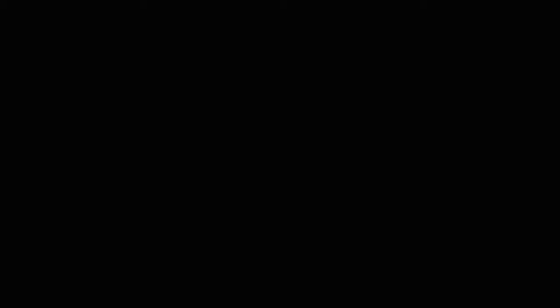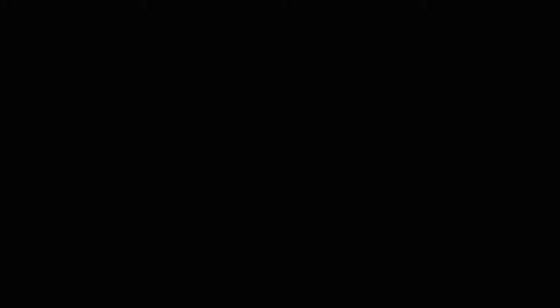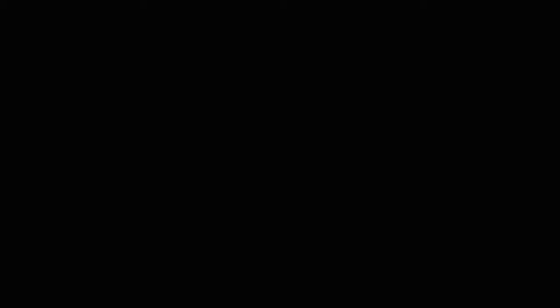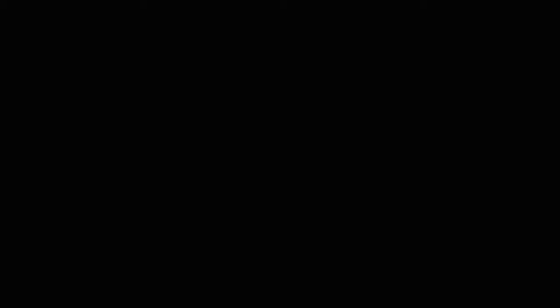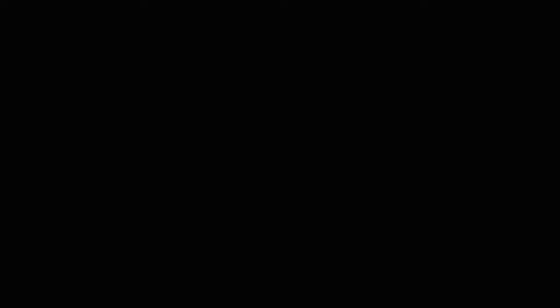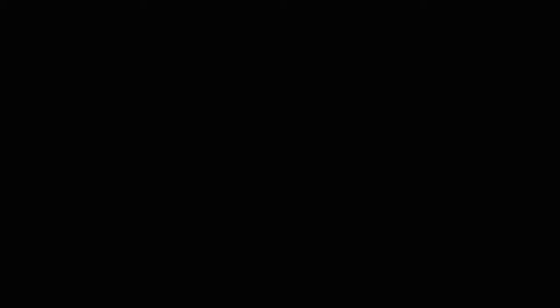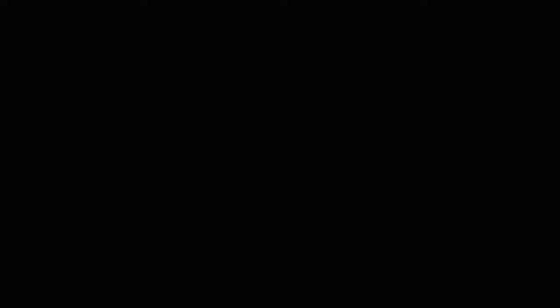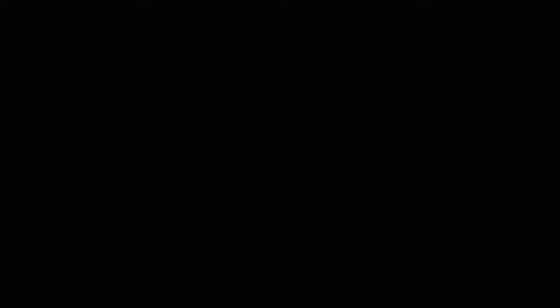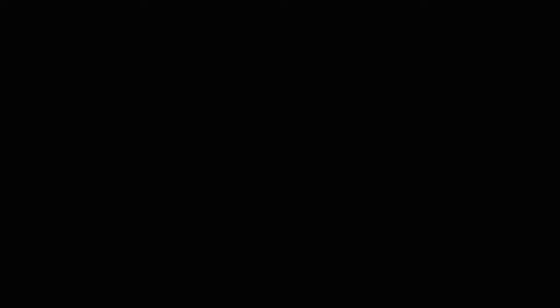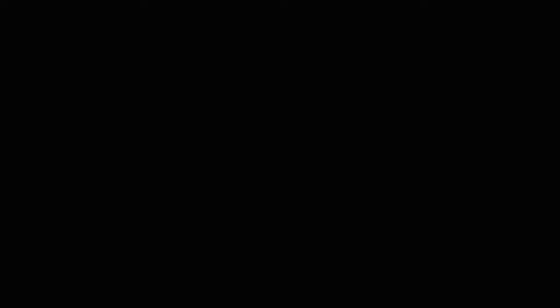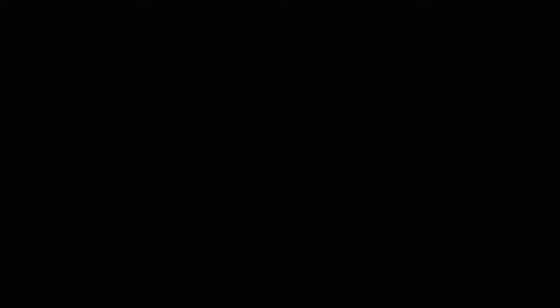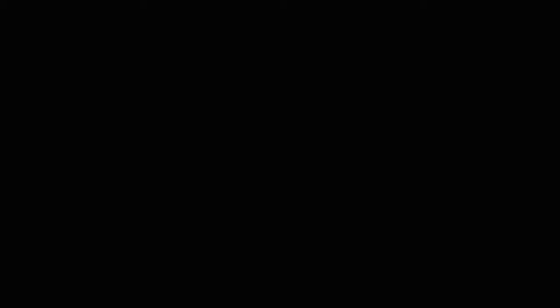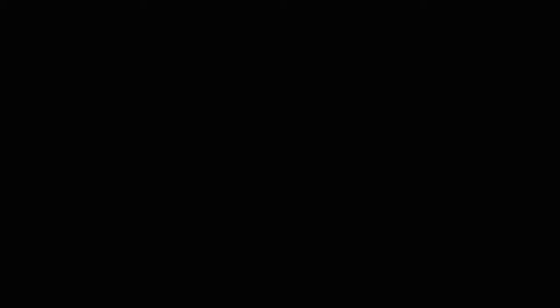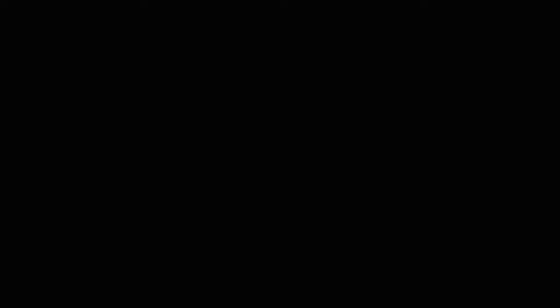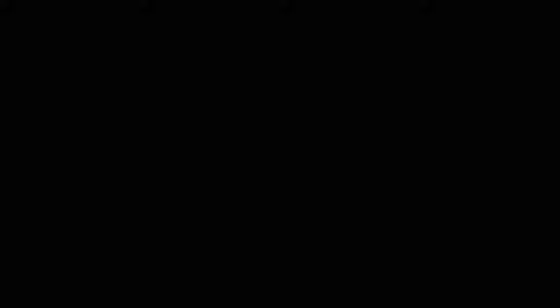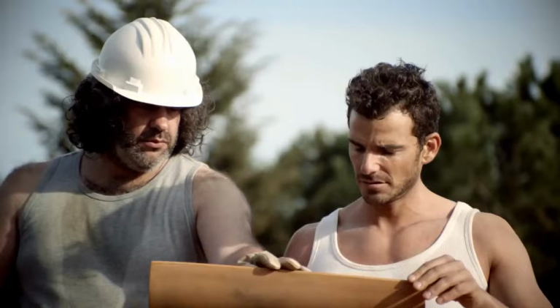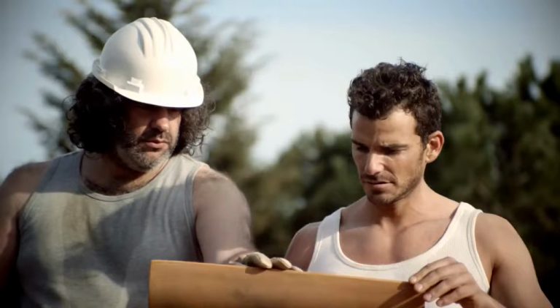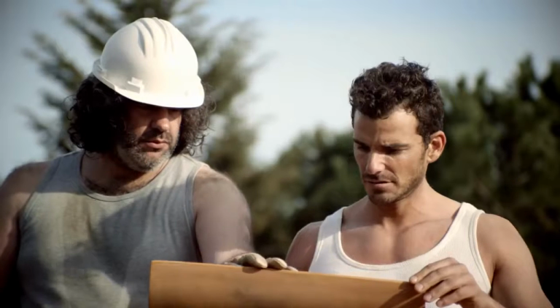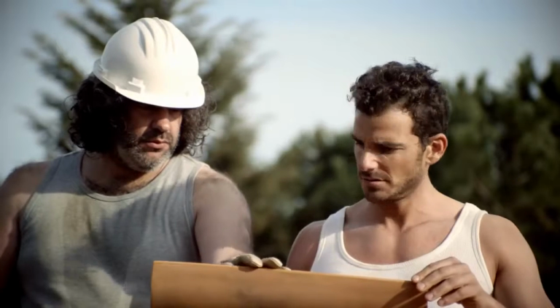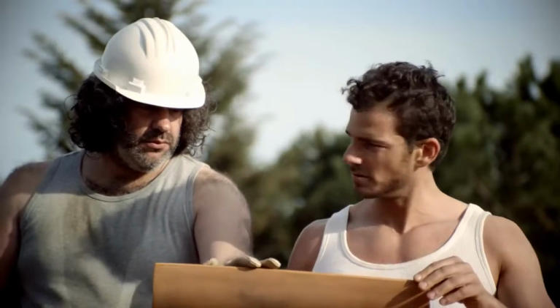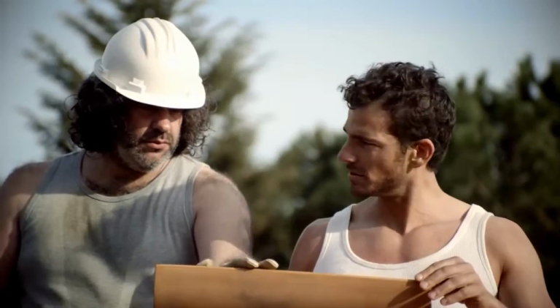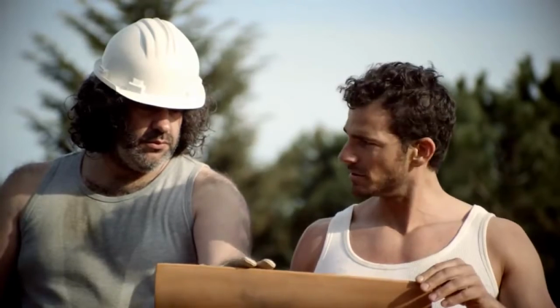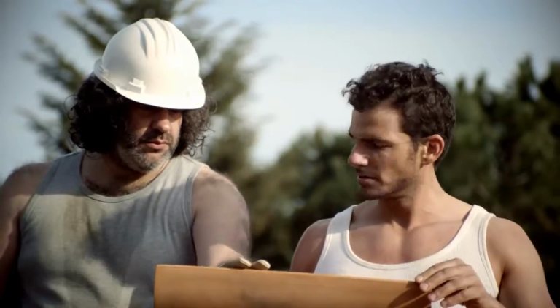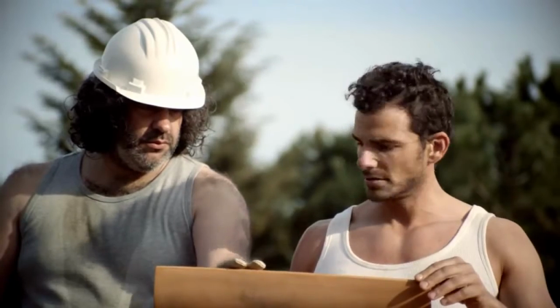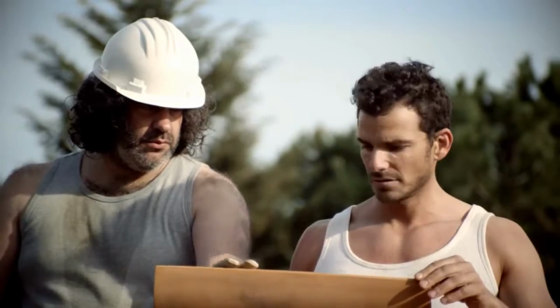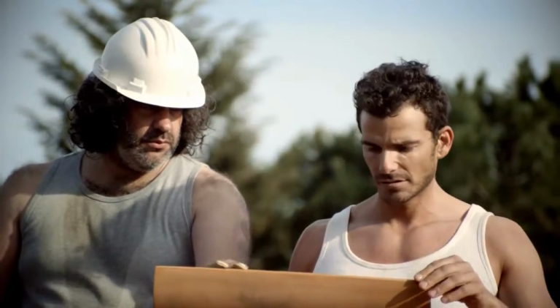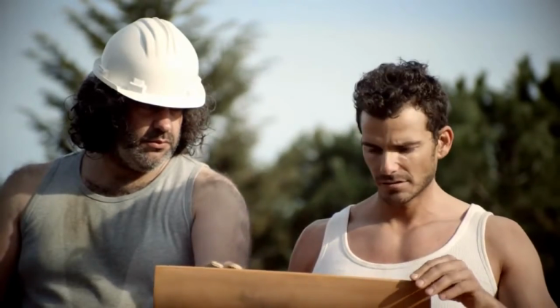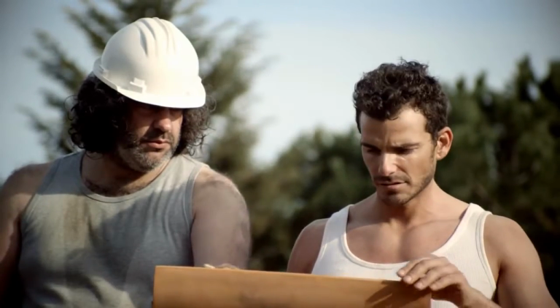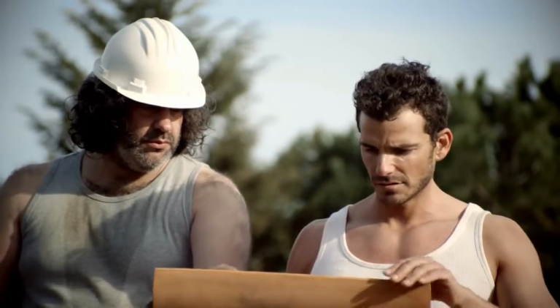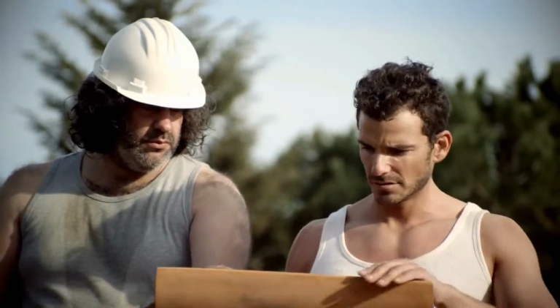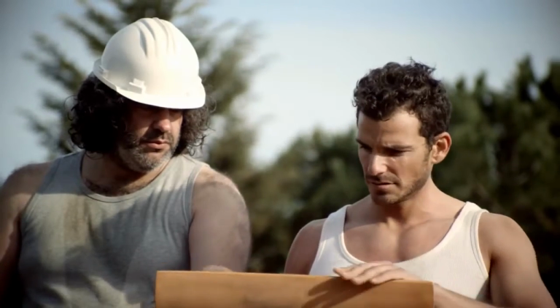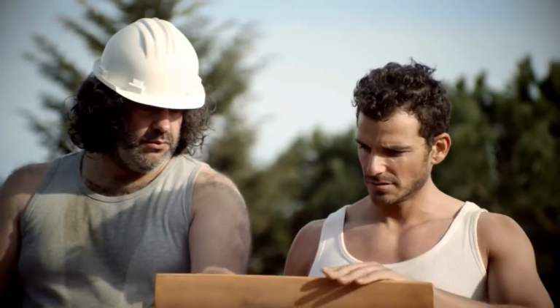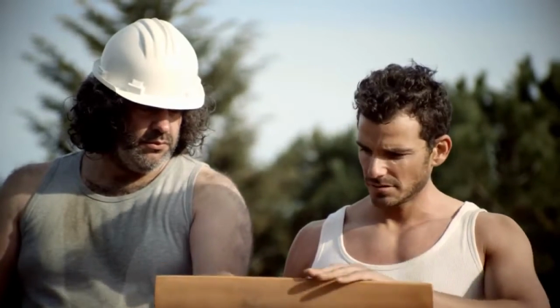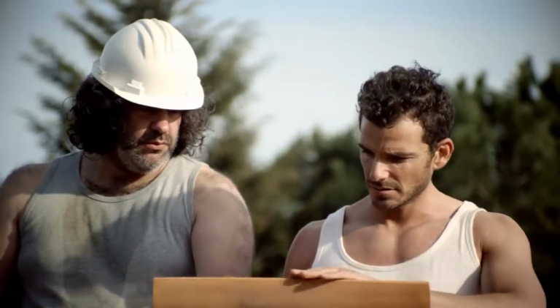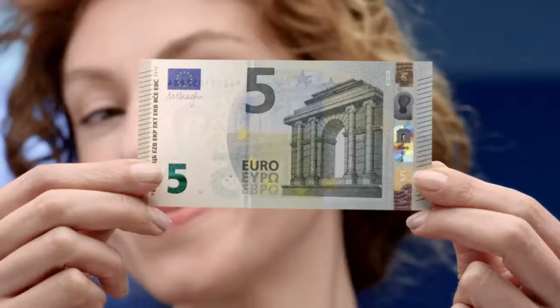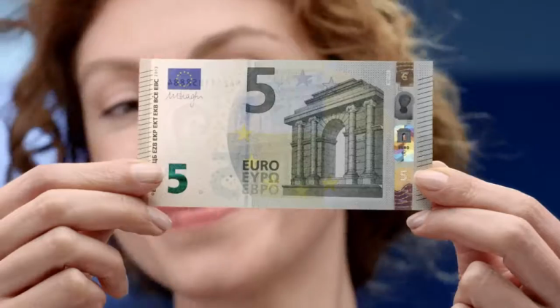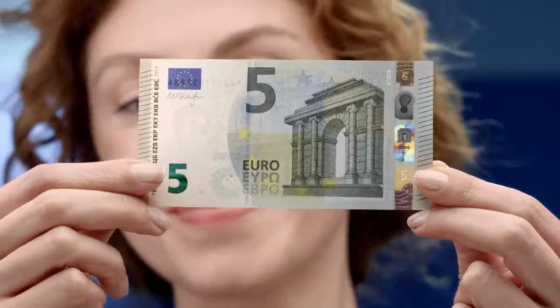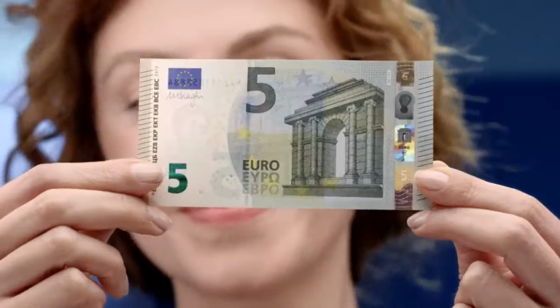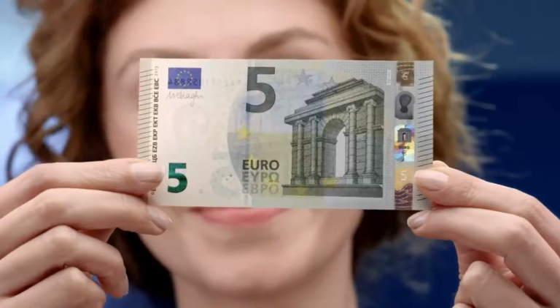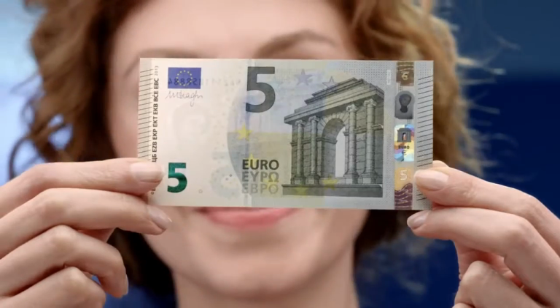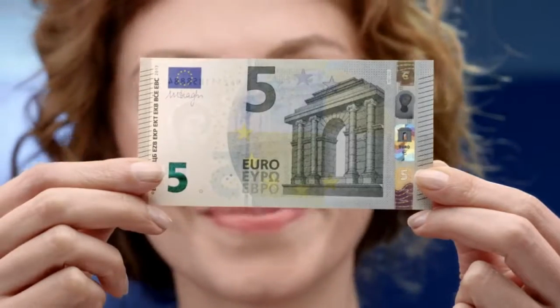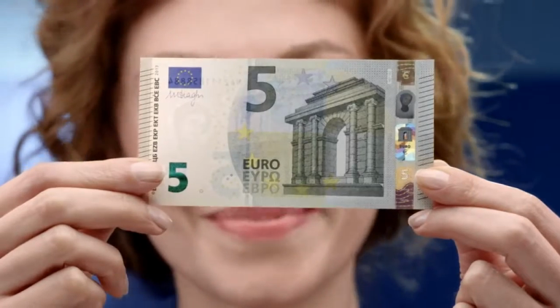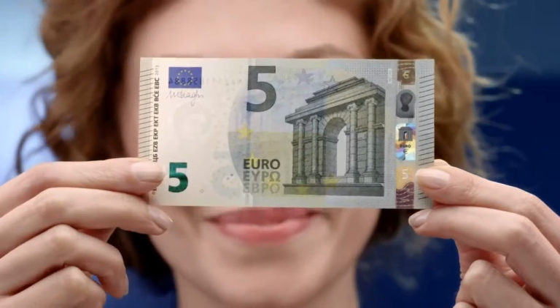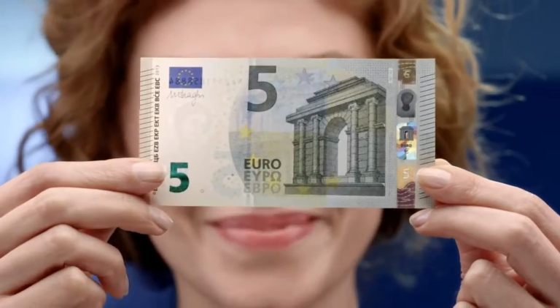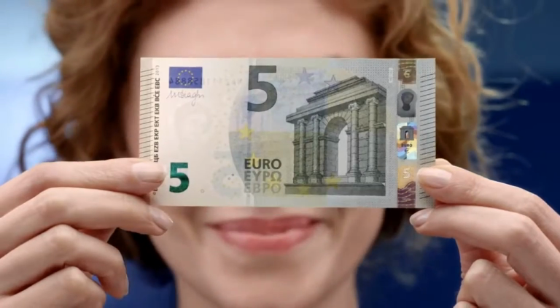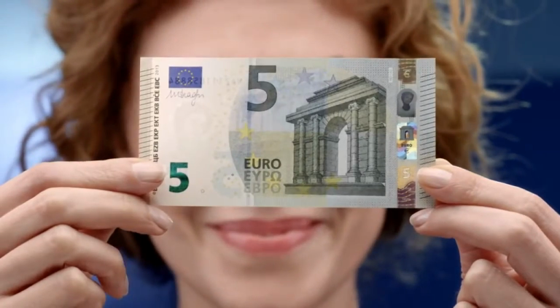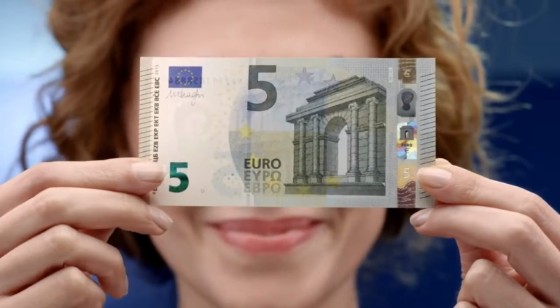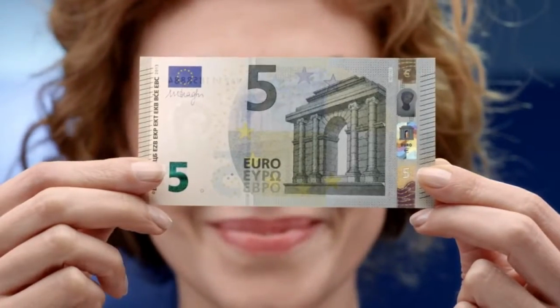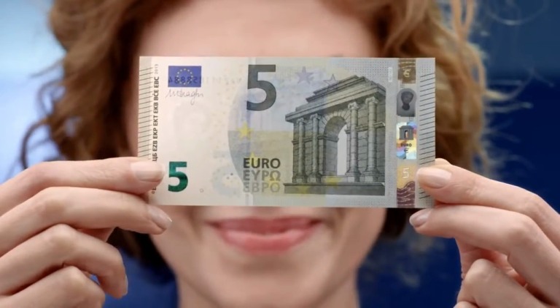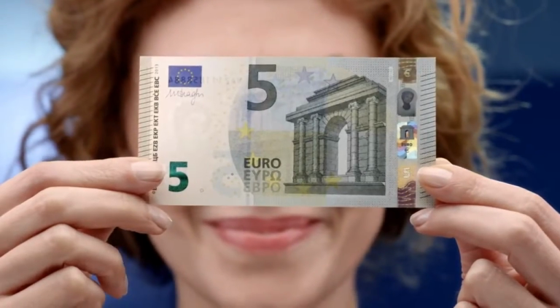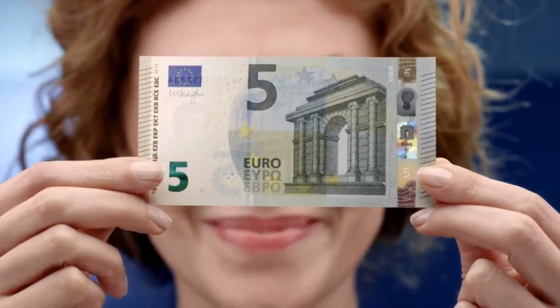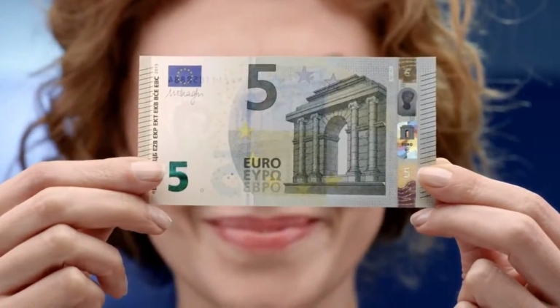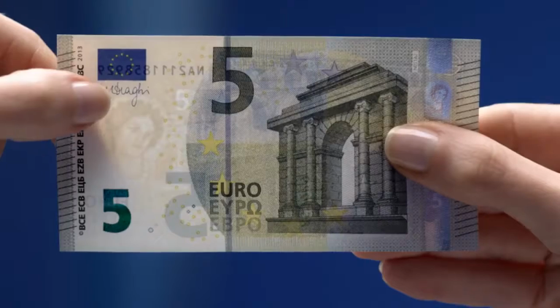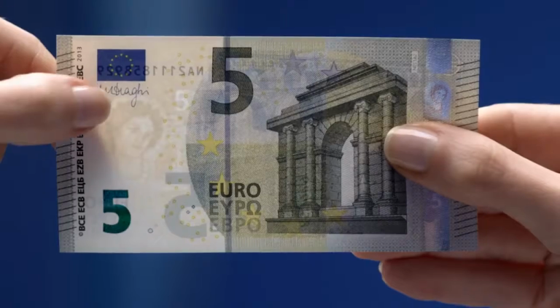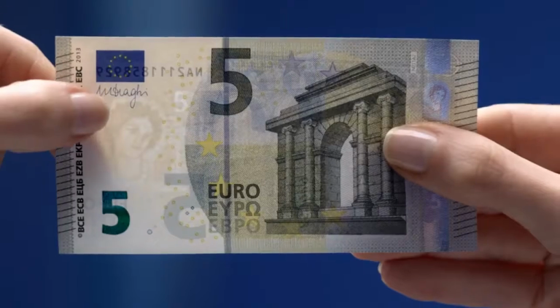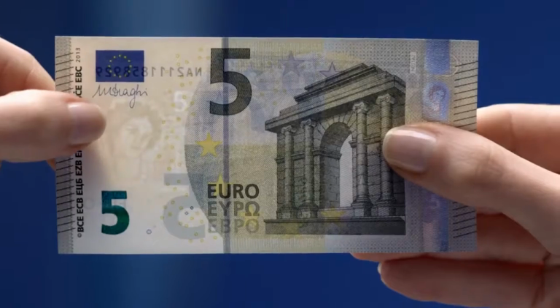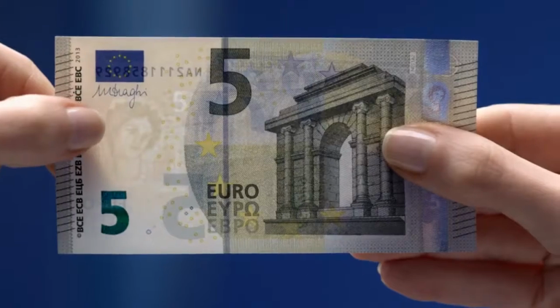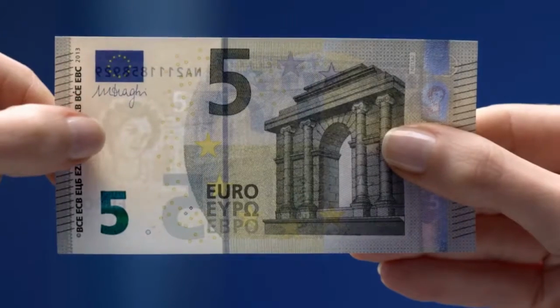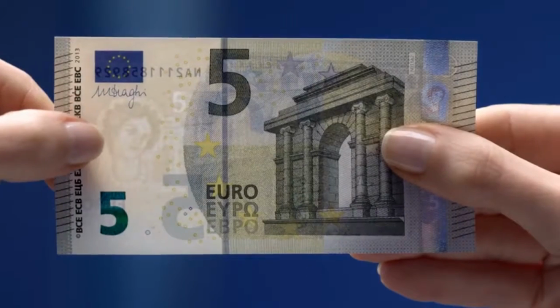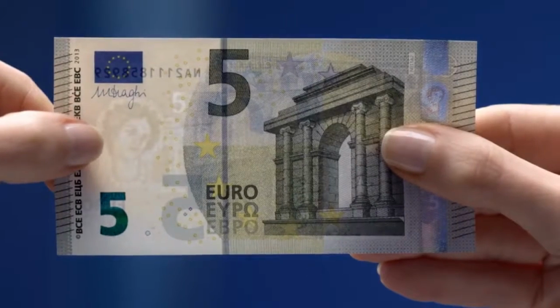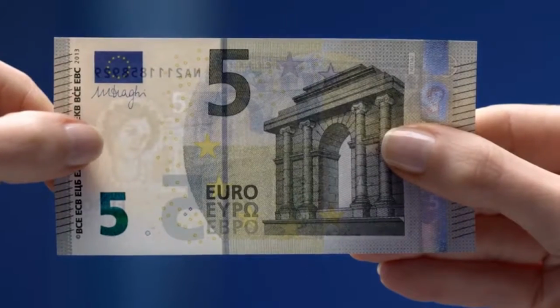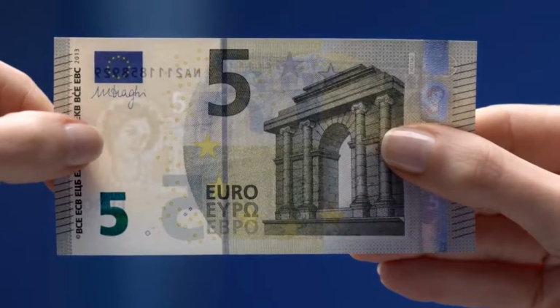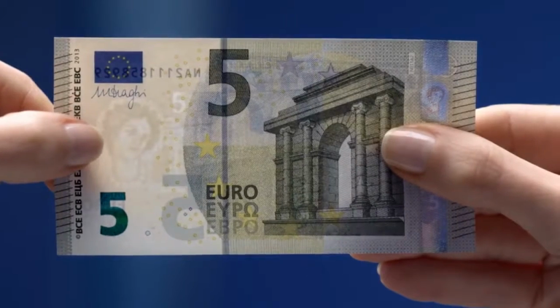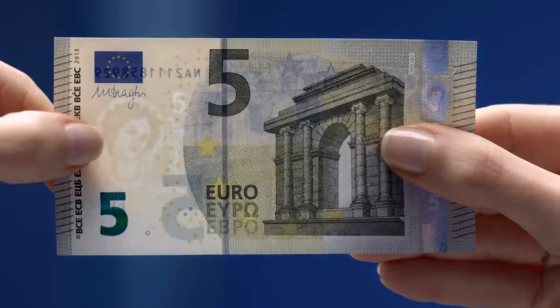If only everything was as easy to check as the new €5 banknote. Just feel. Nope.